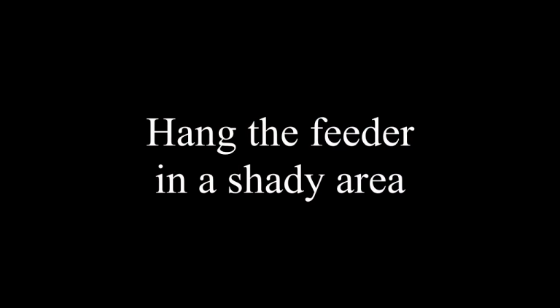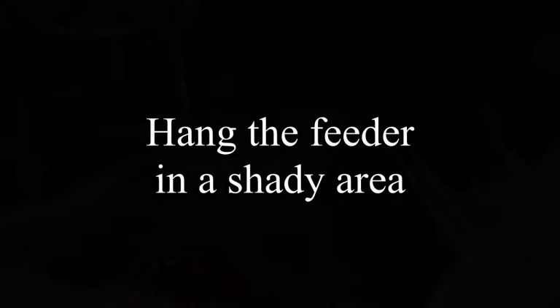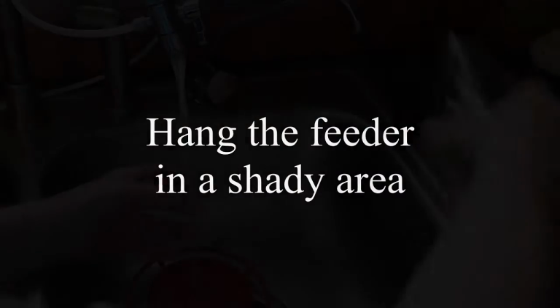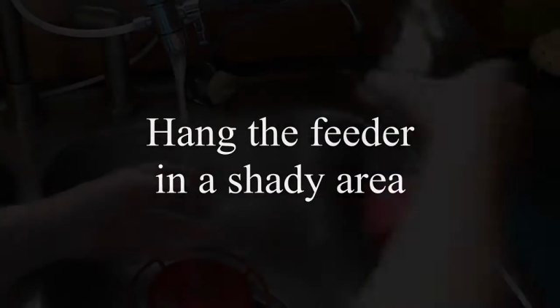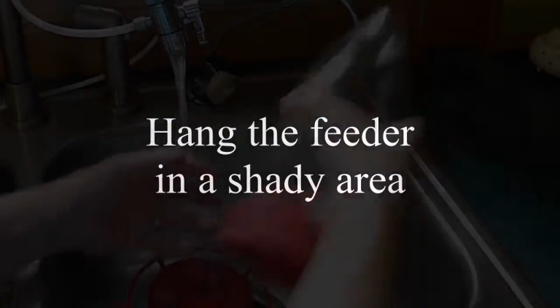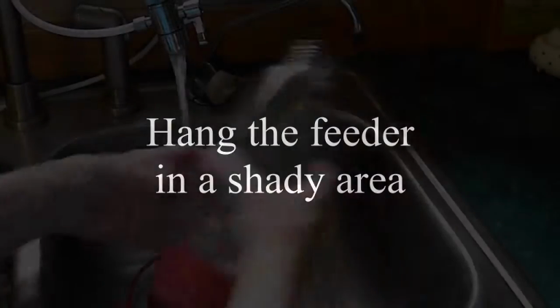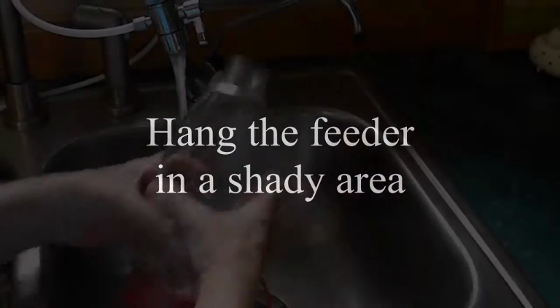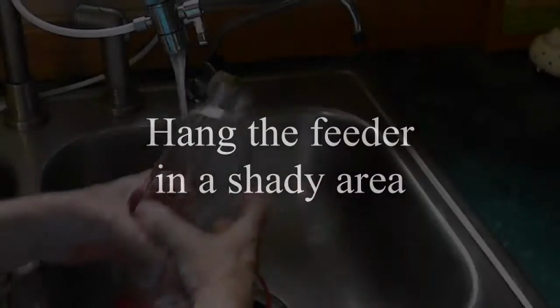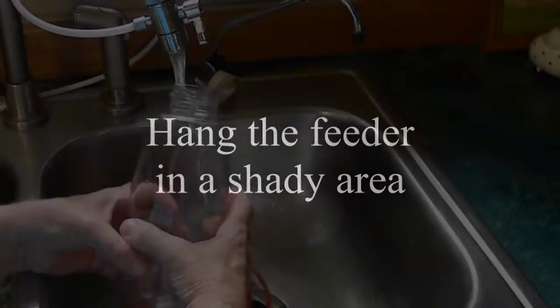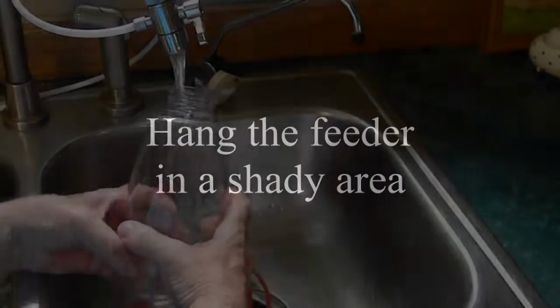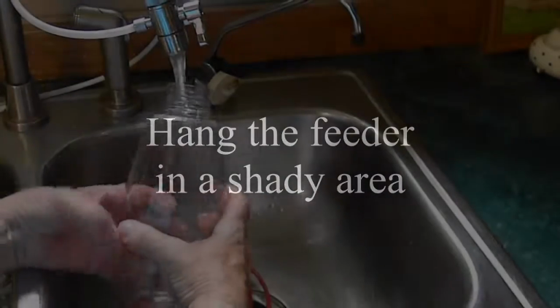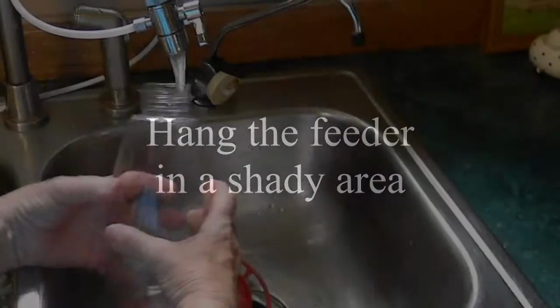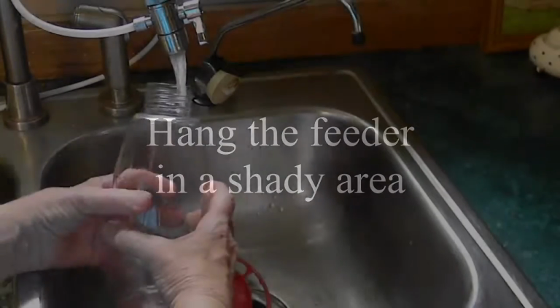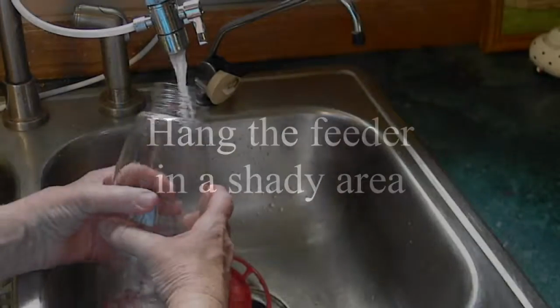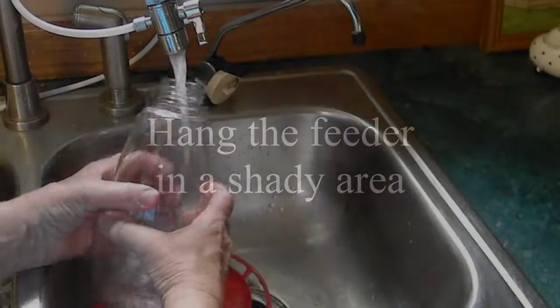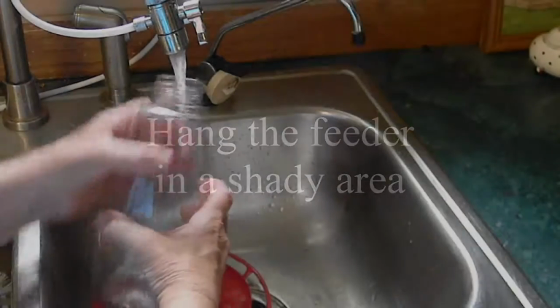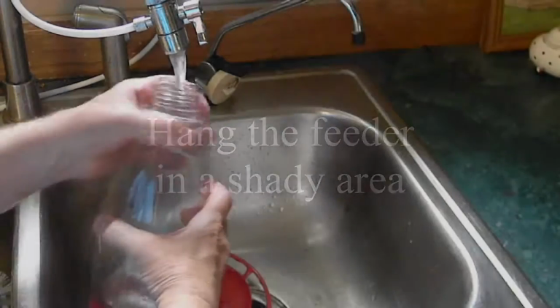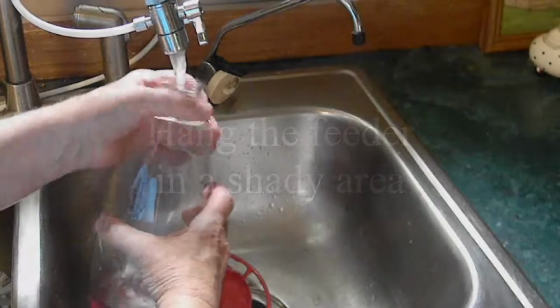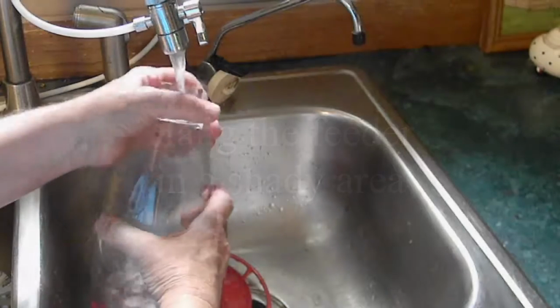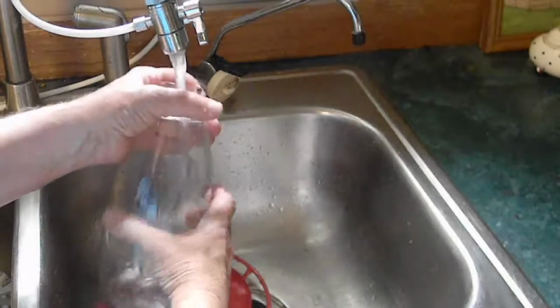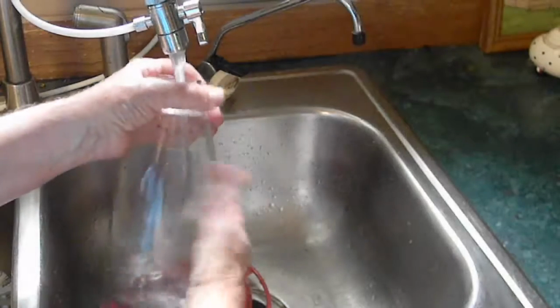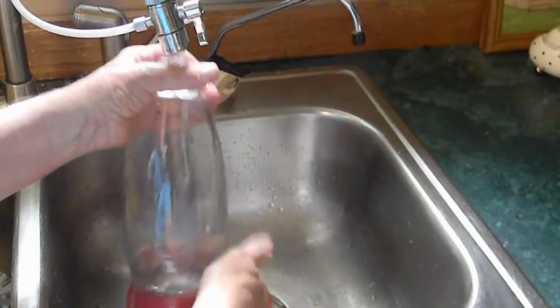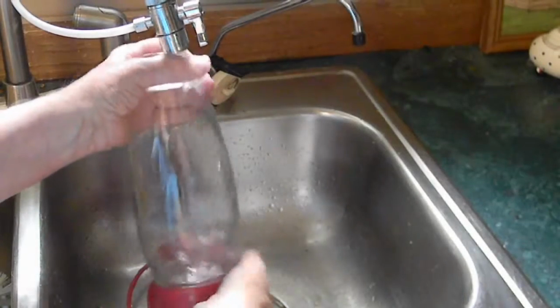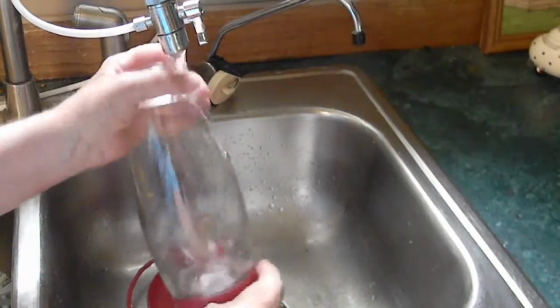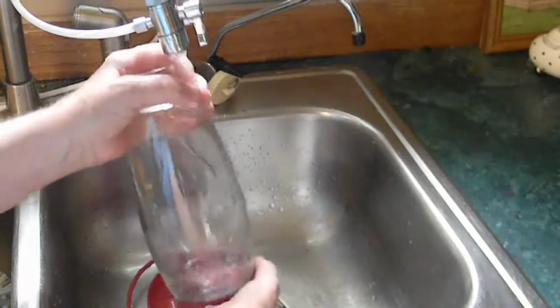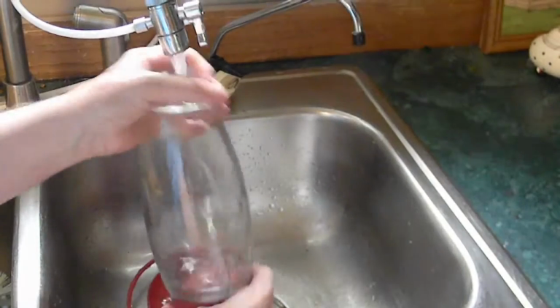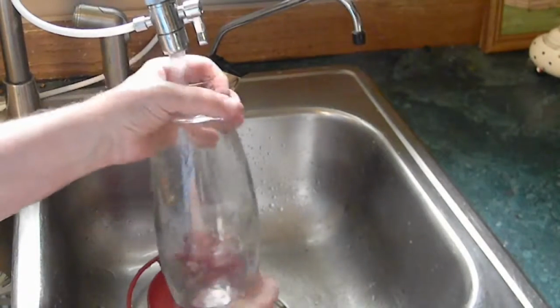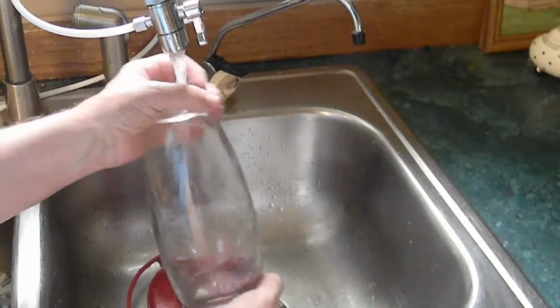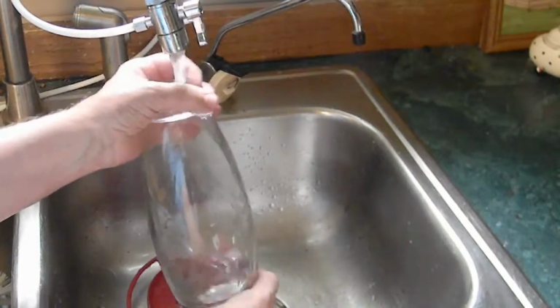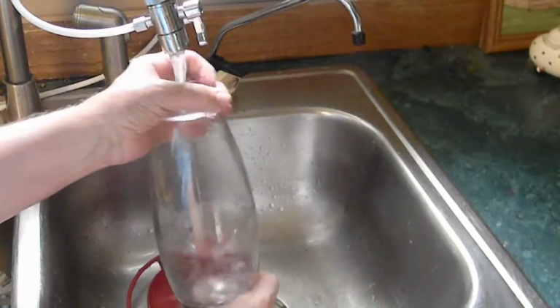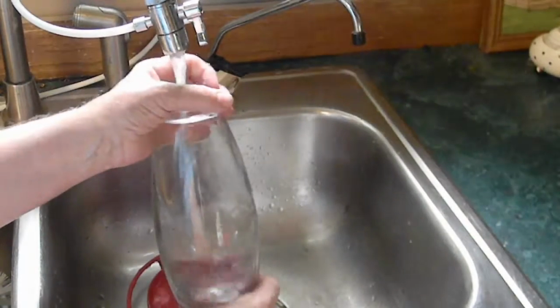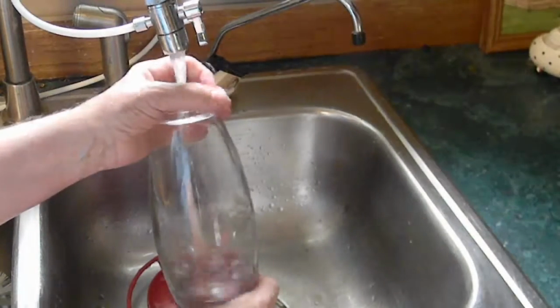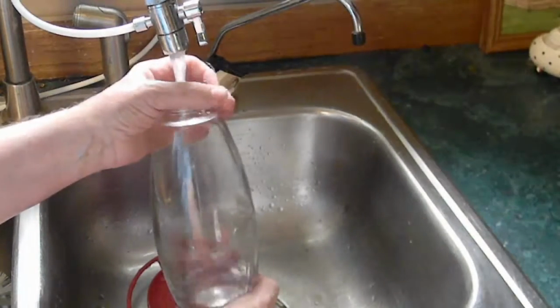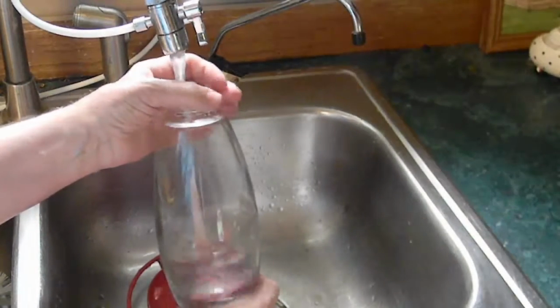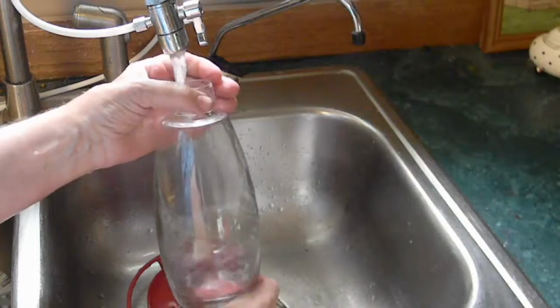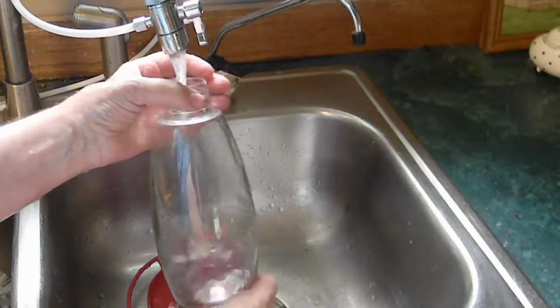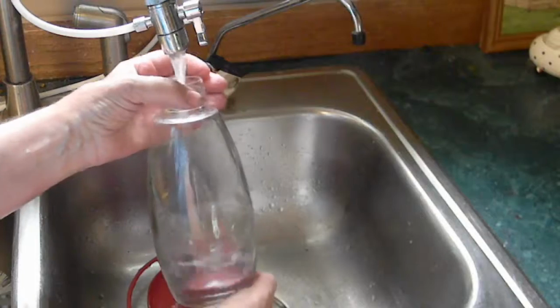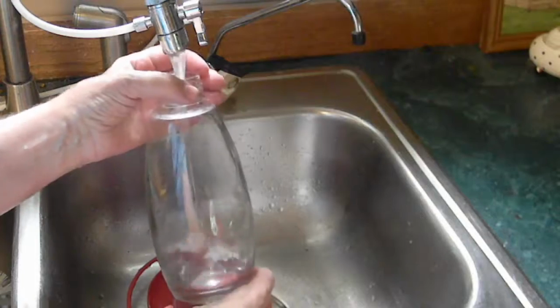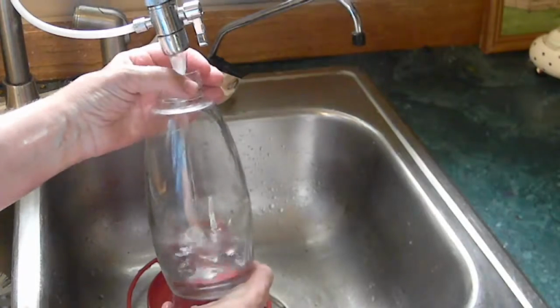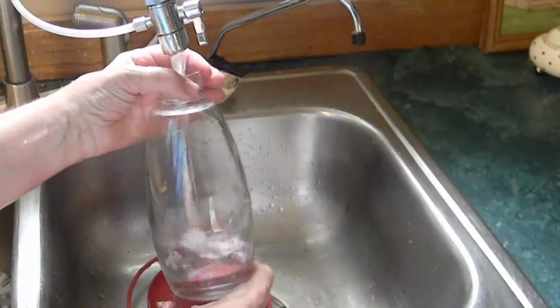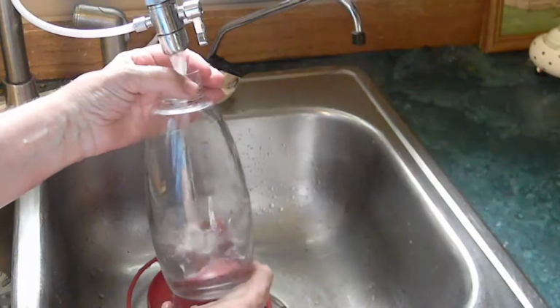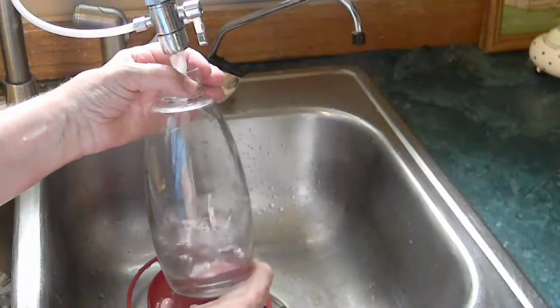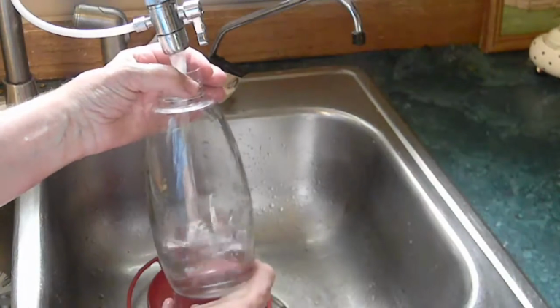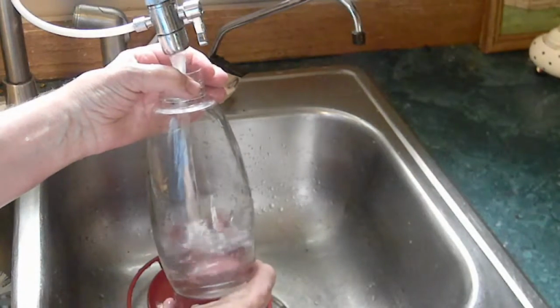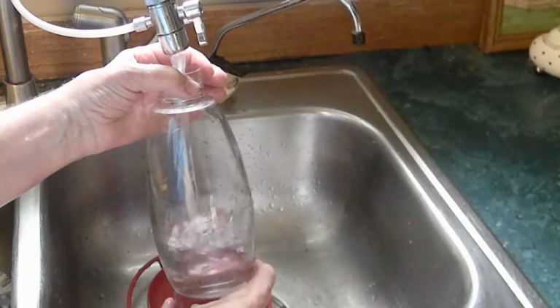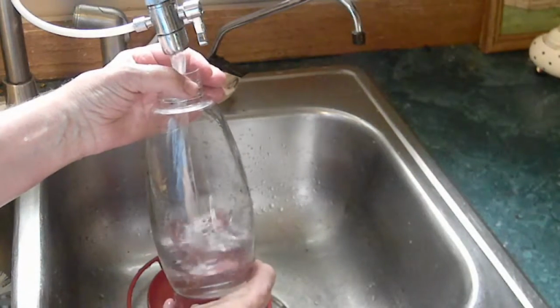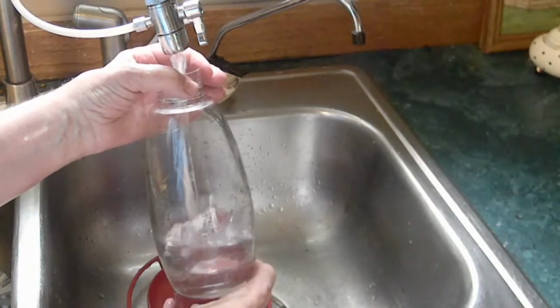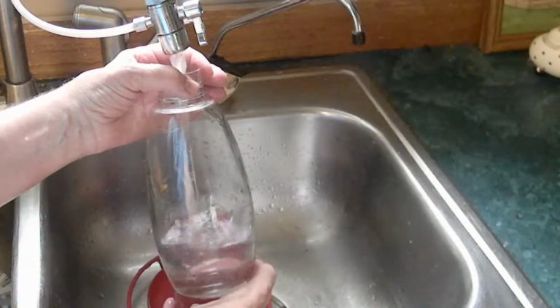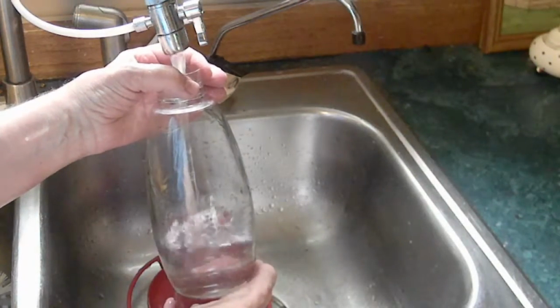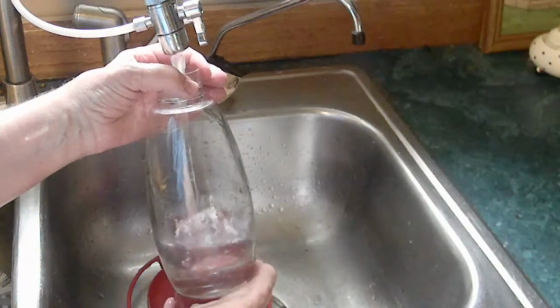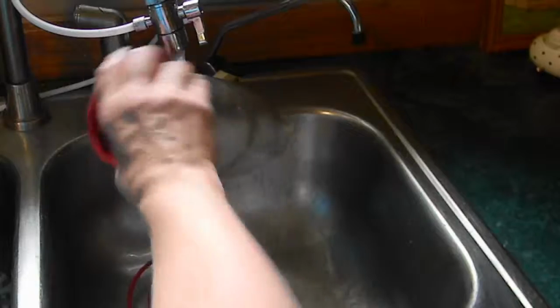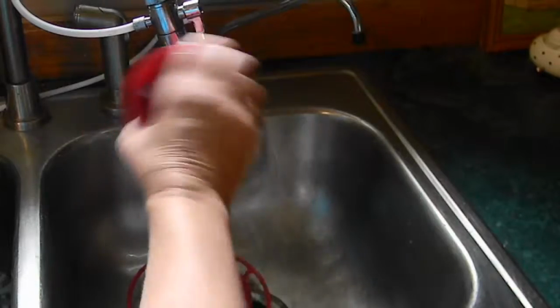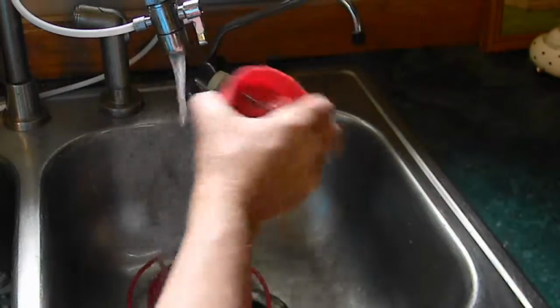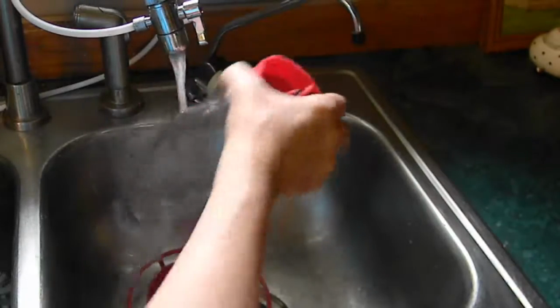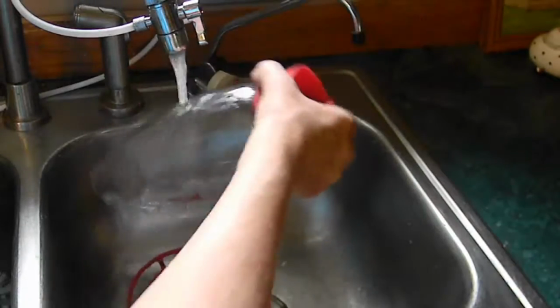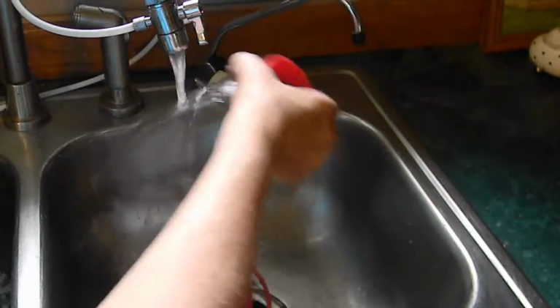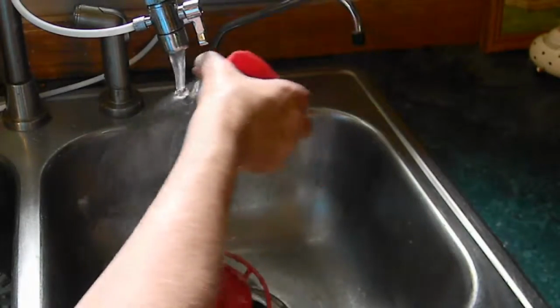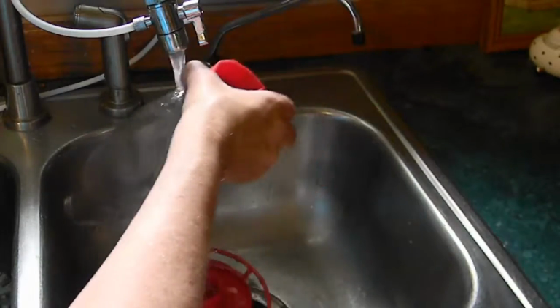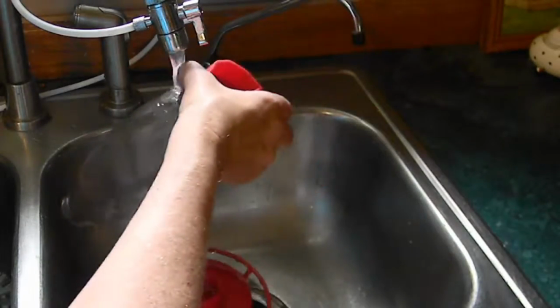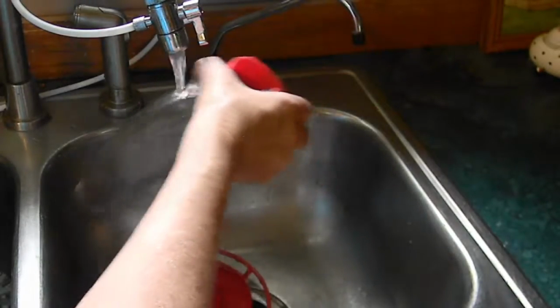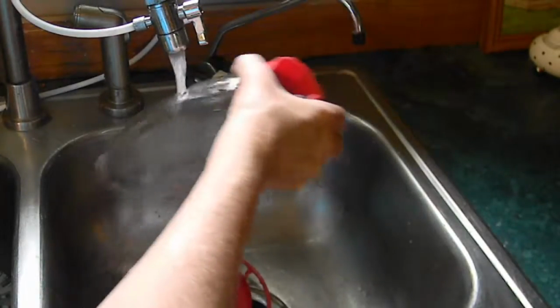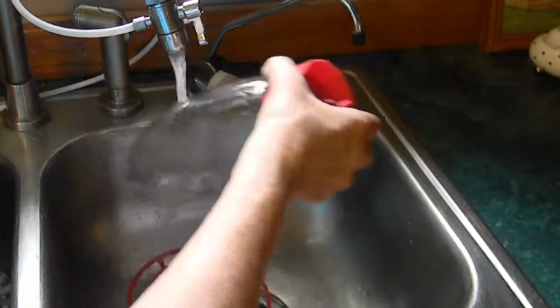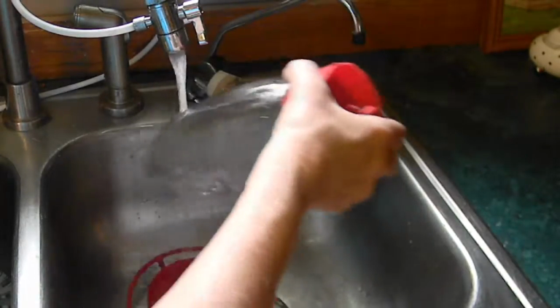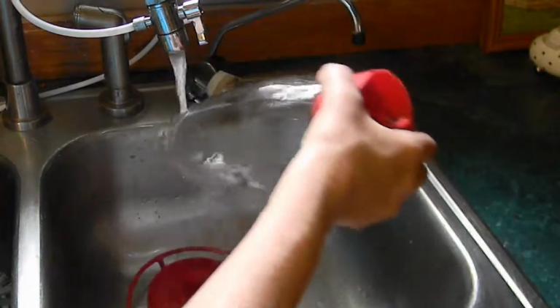You don't want to put this where the sun is shining right on it. That will promote growth of mold and stuff like that. I don't want any mold in here at all.